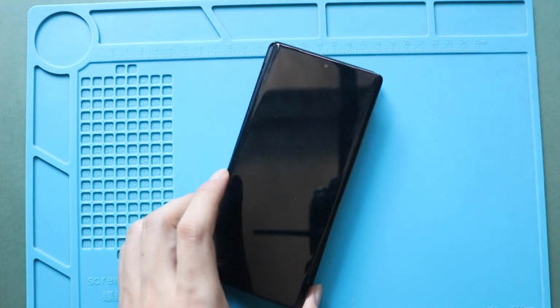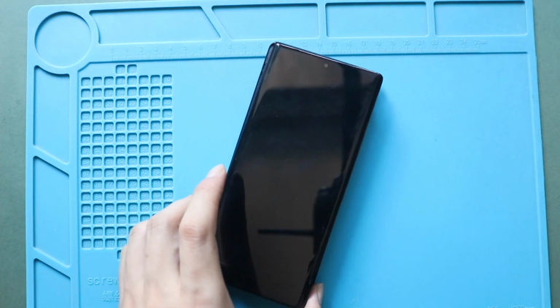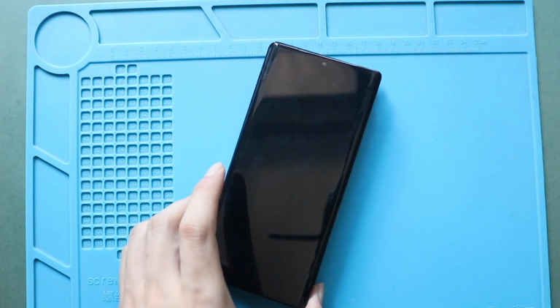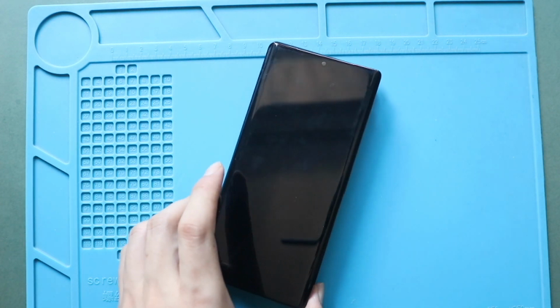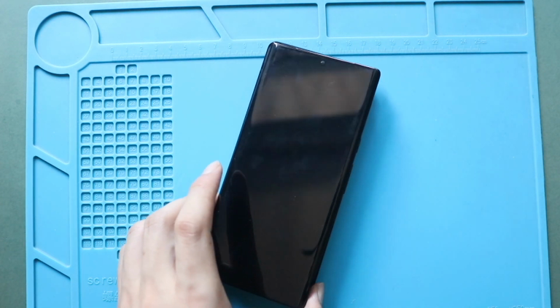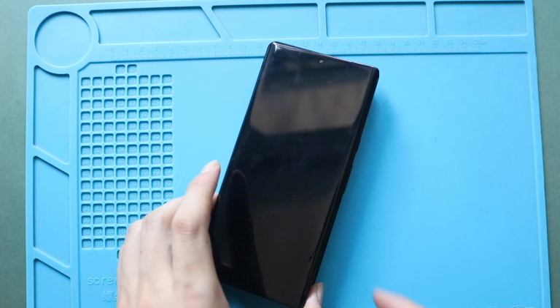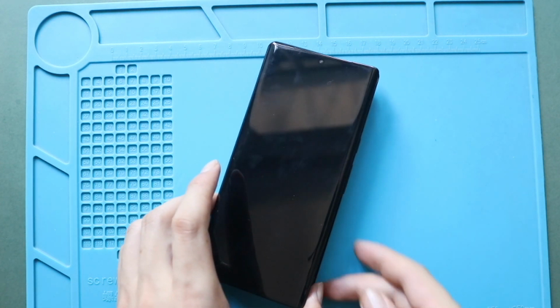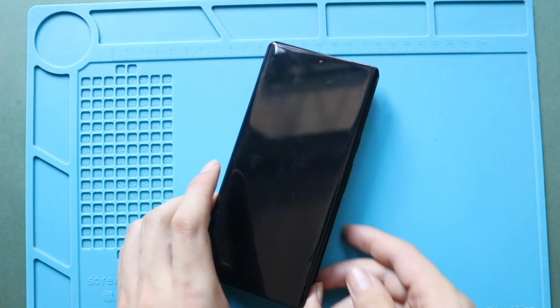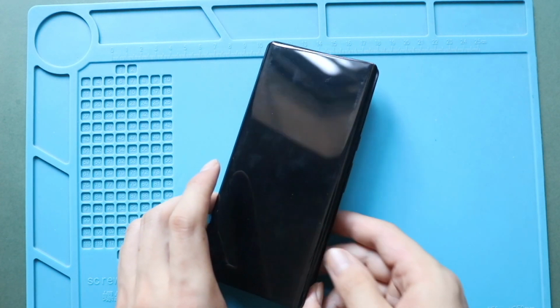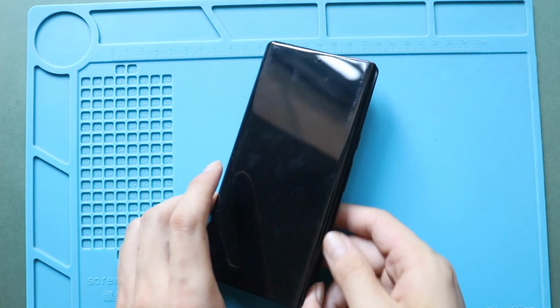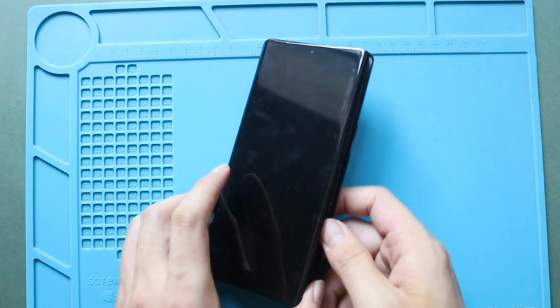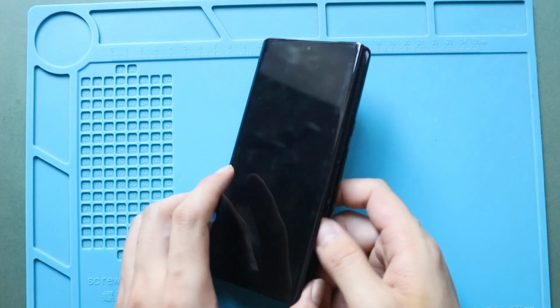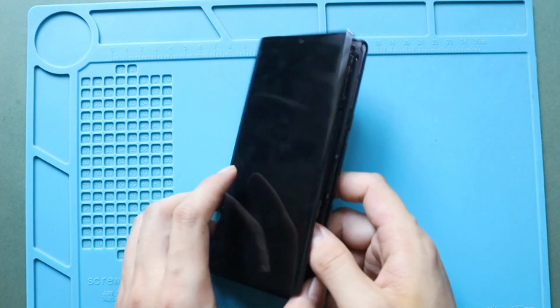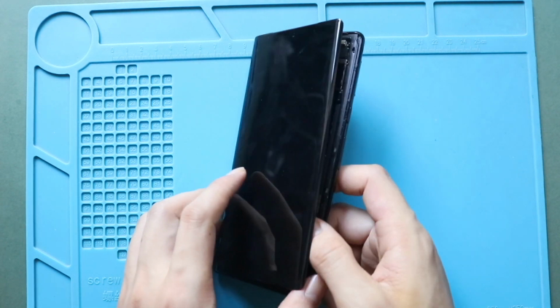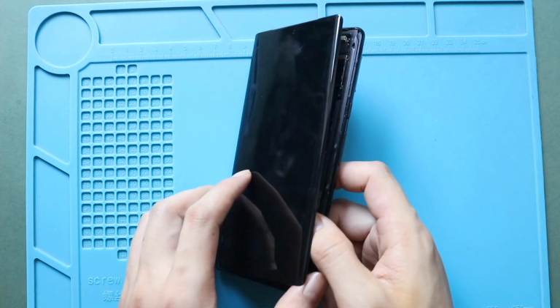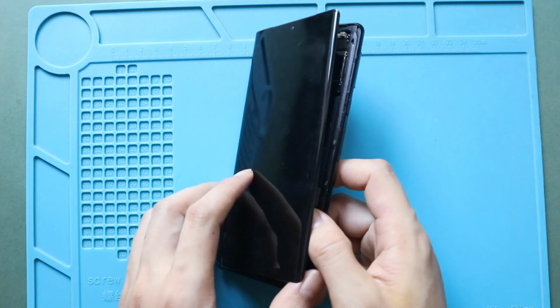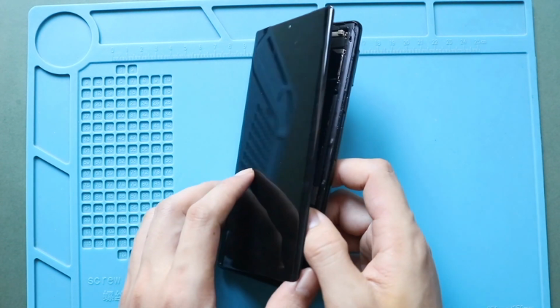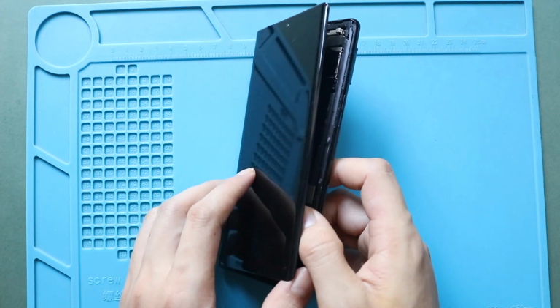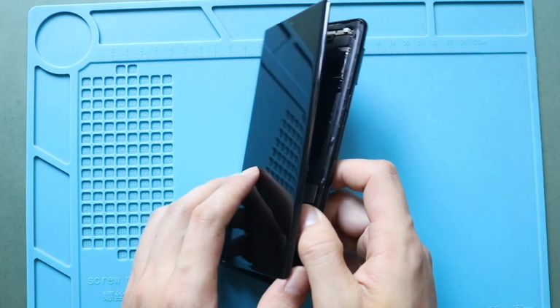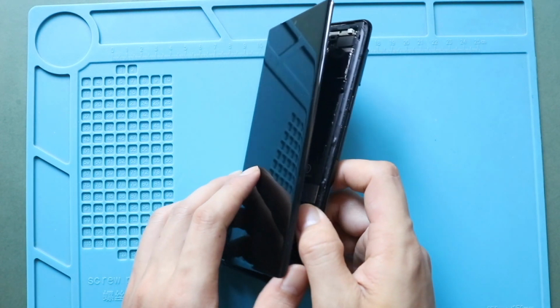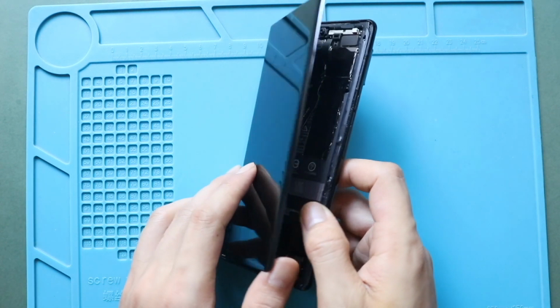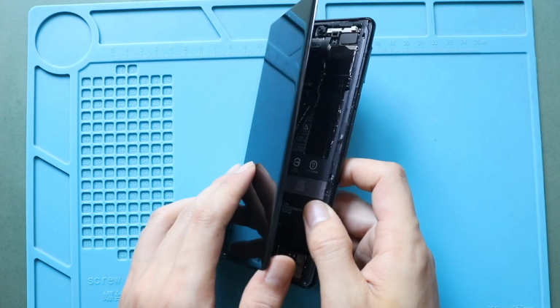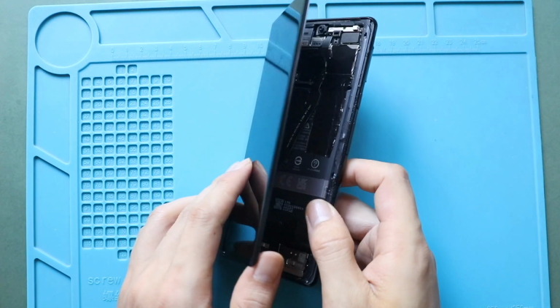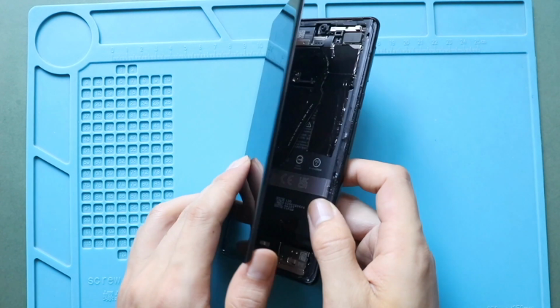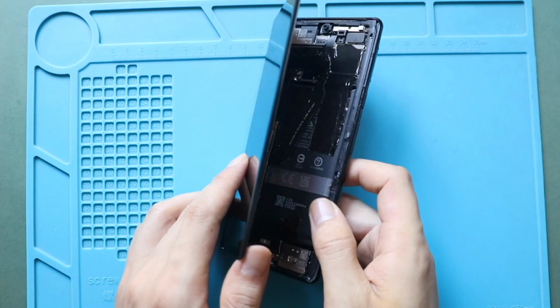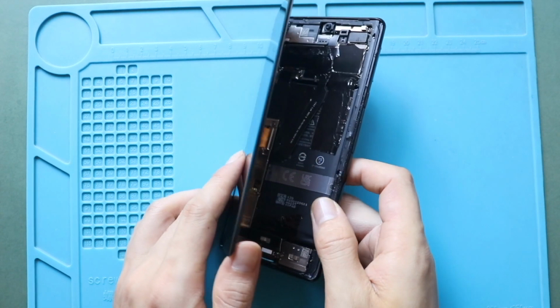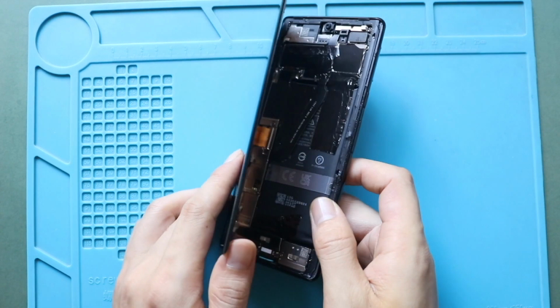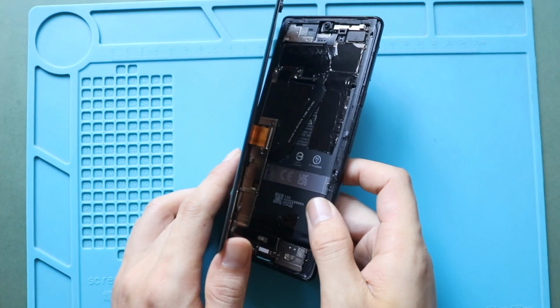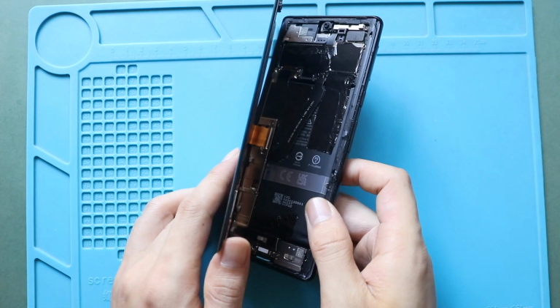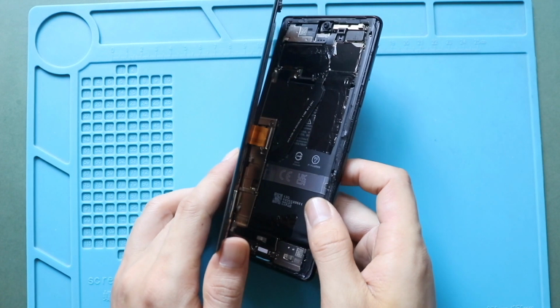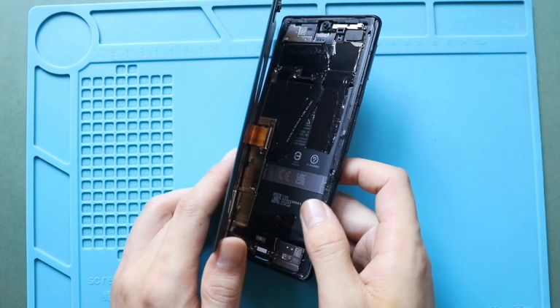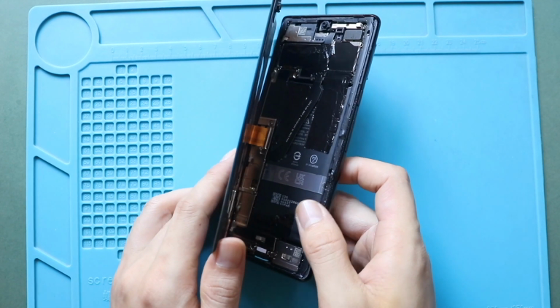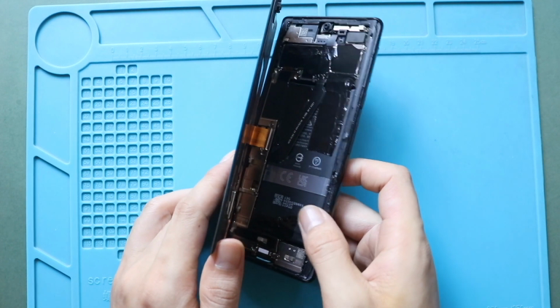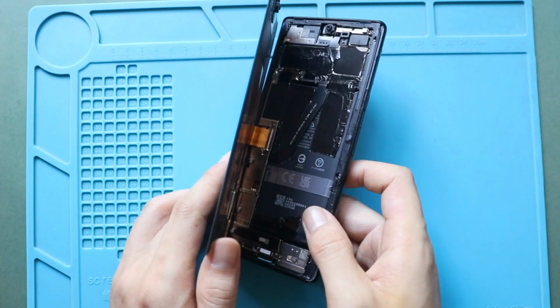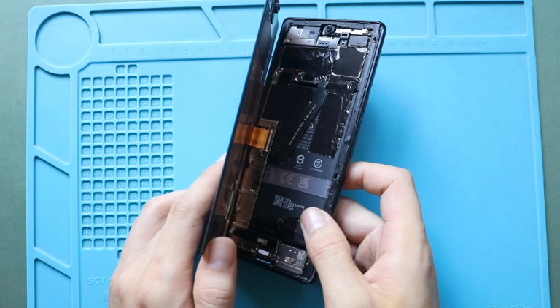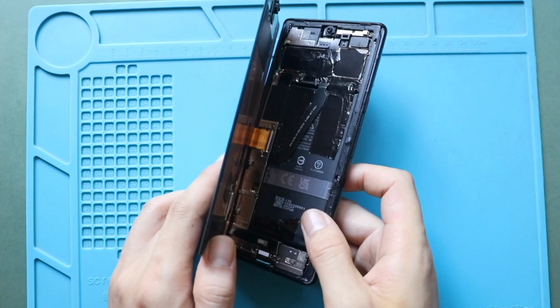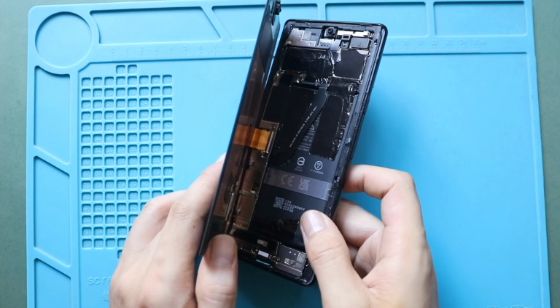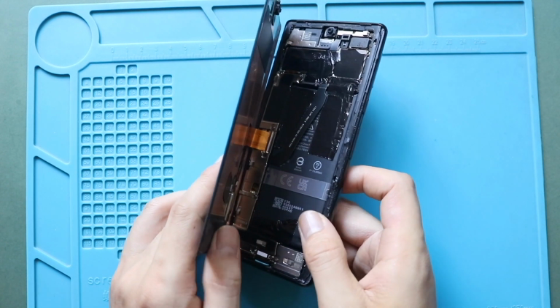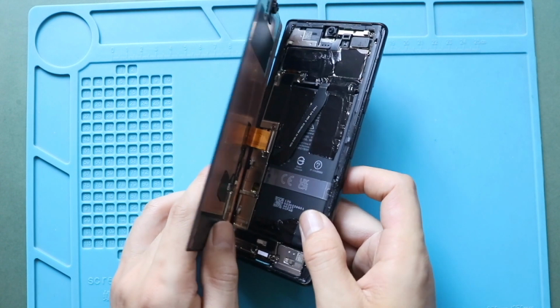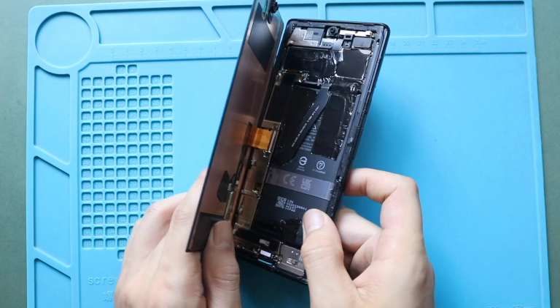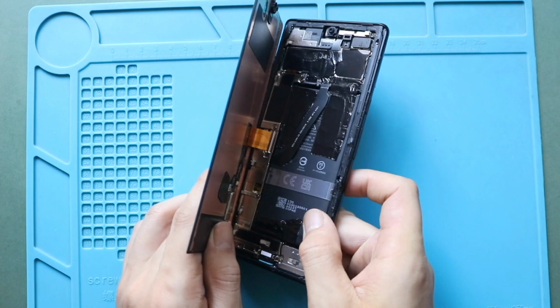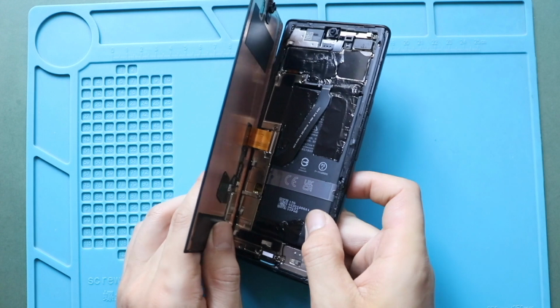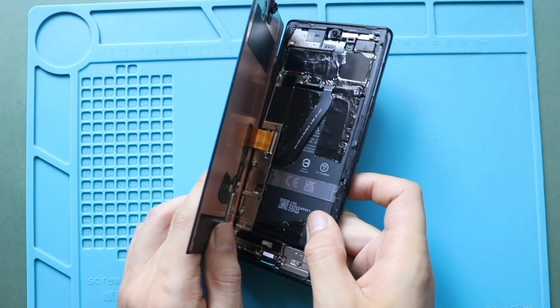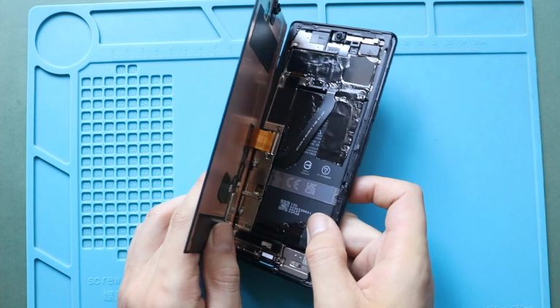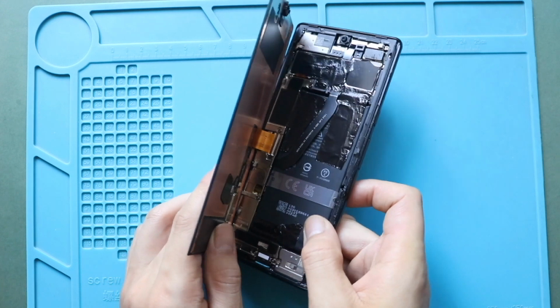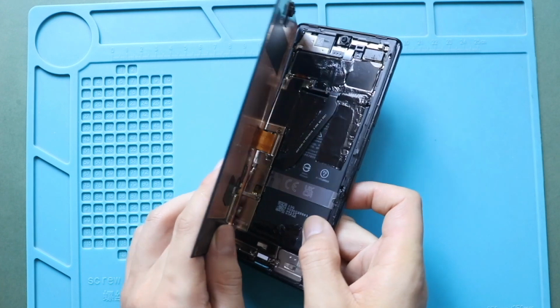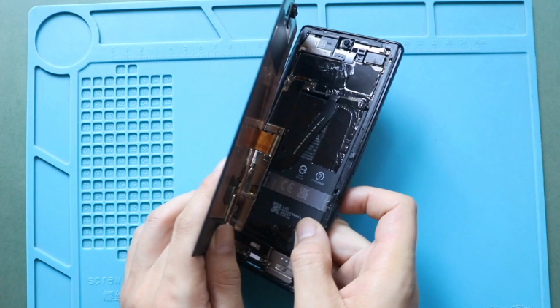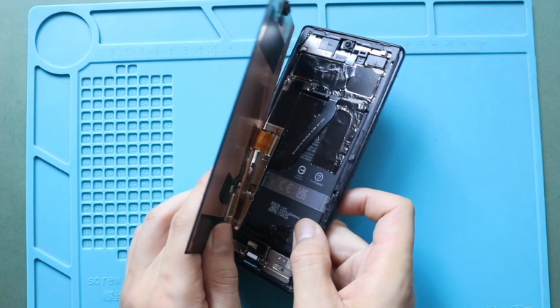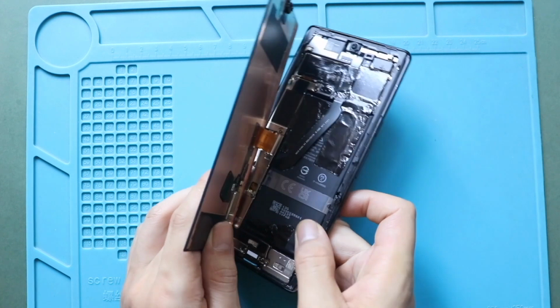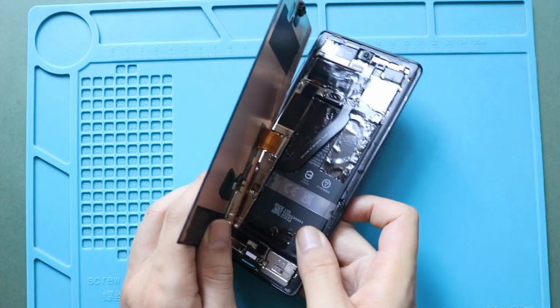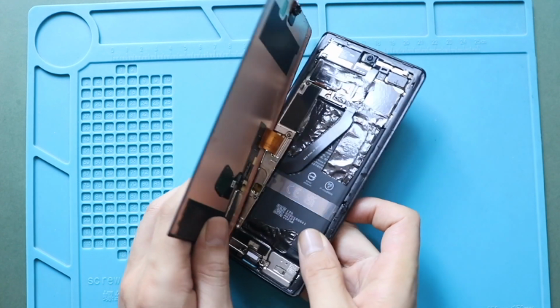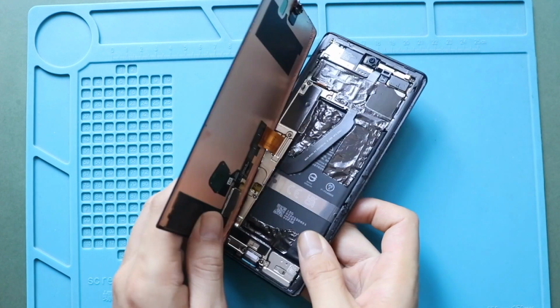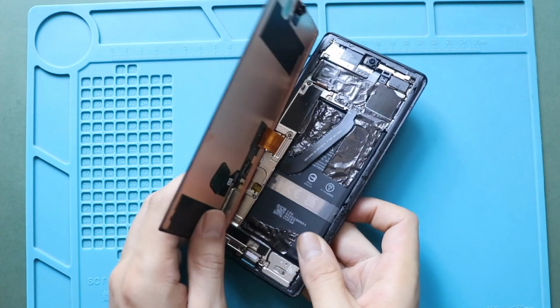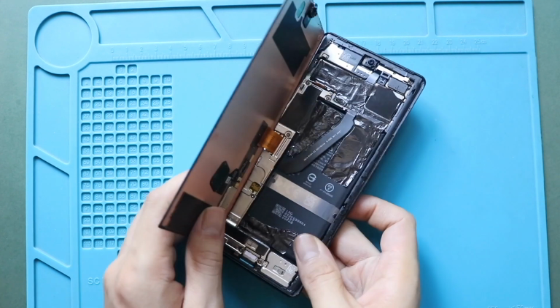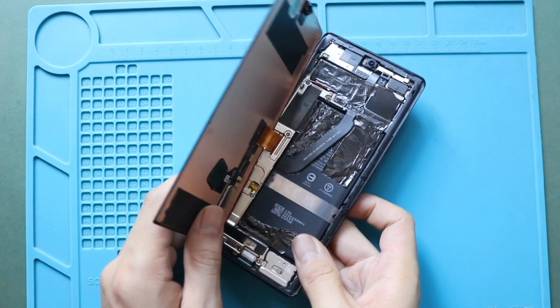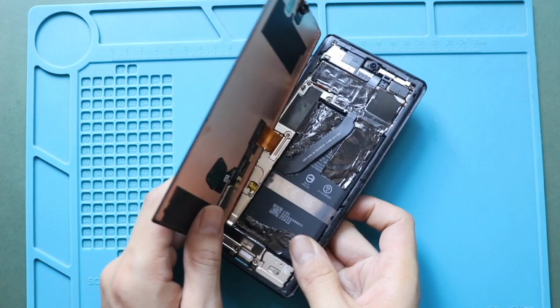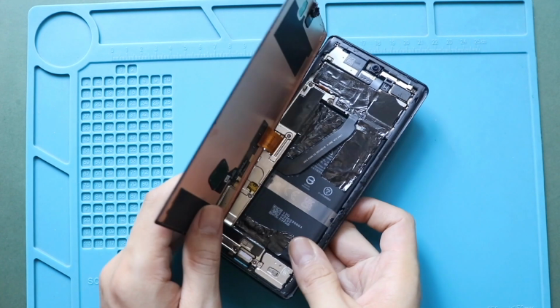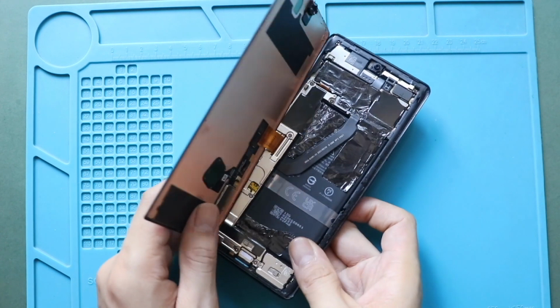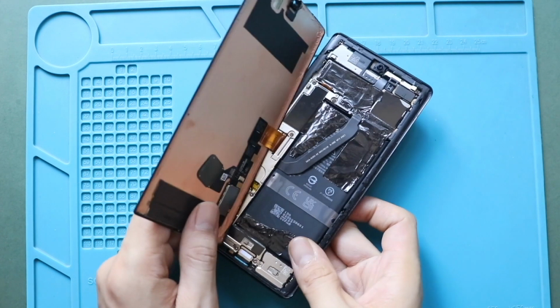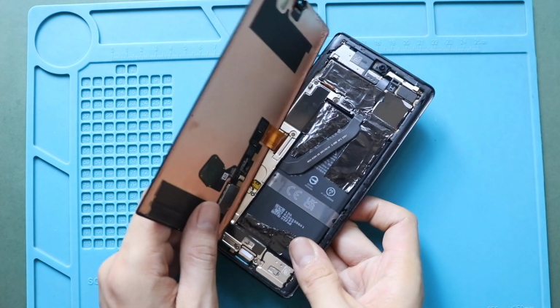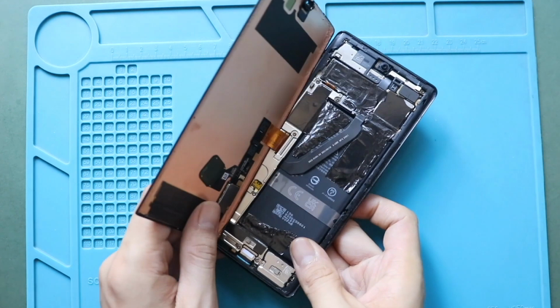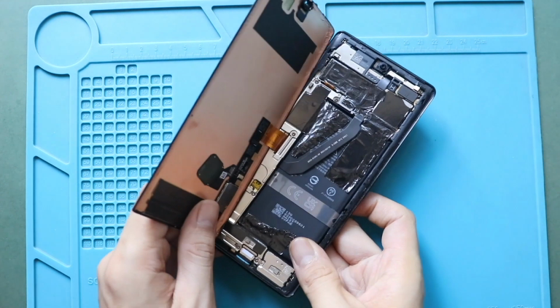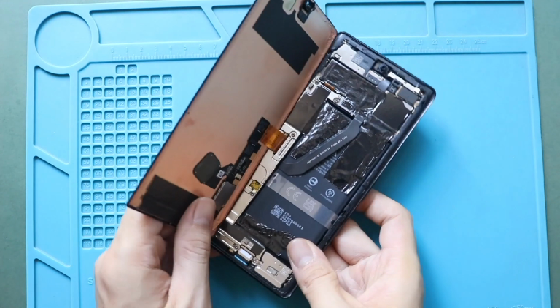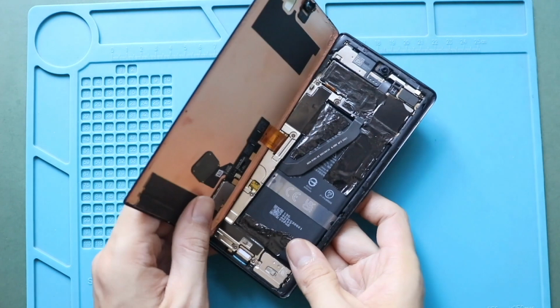Next, lift the screen gradually from the left-hand side to the right-hand side, and then open it like a book.